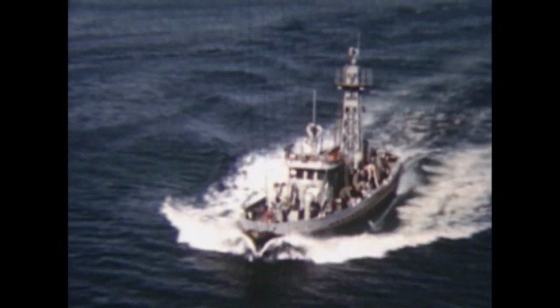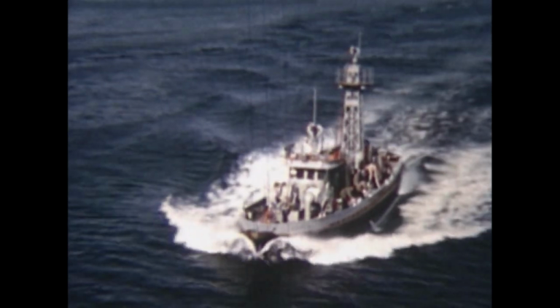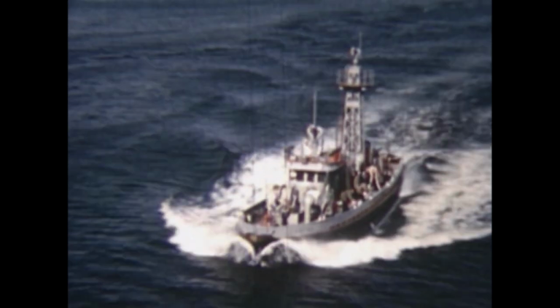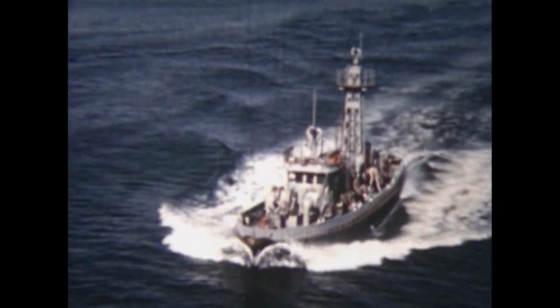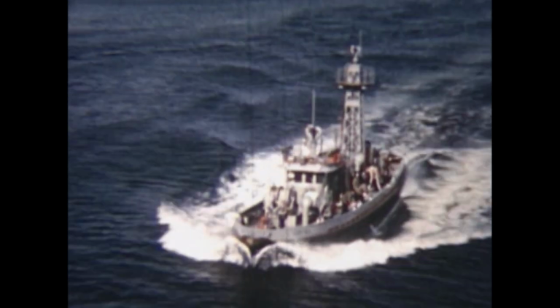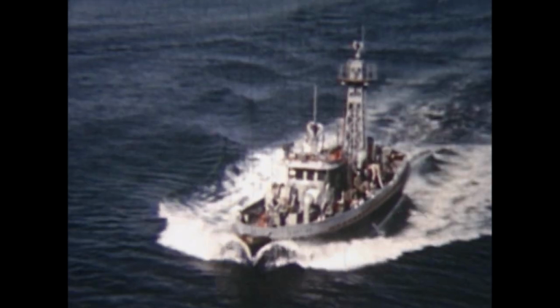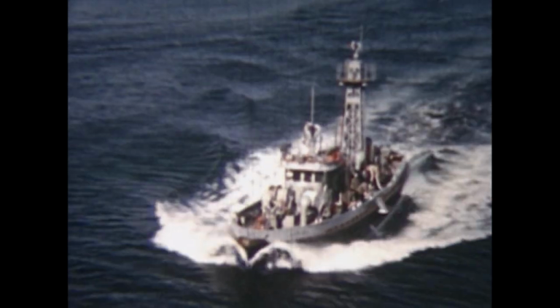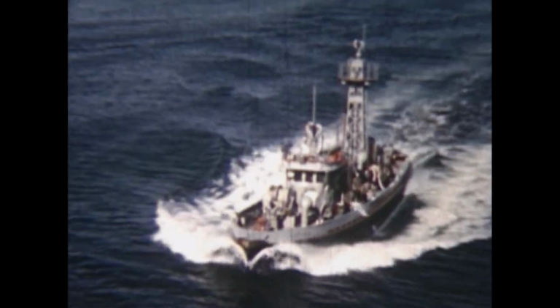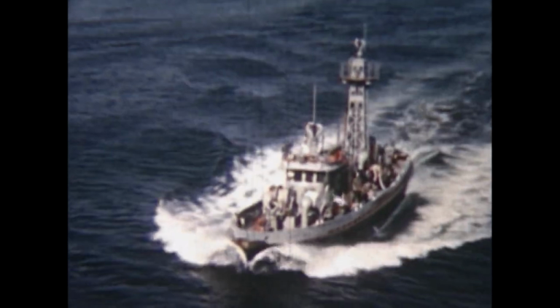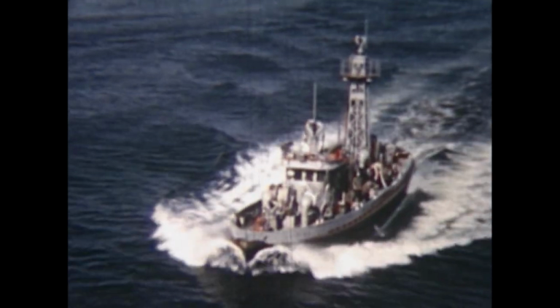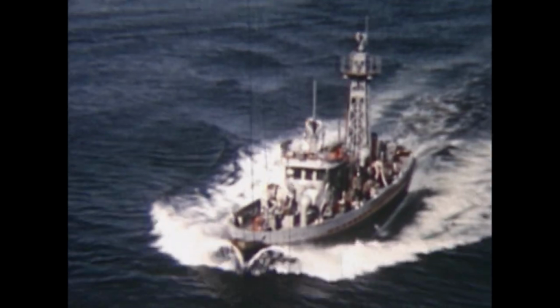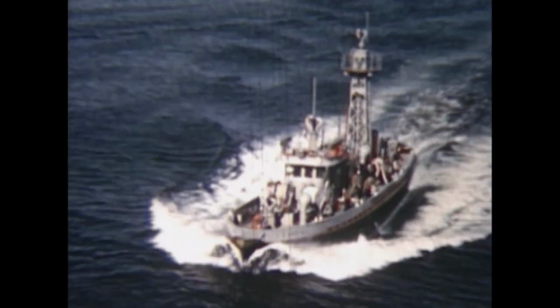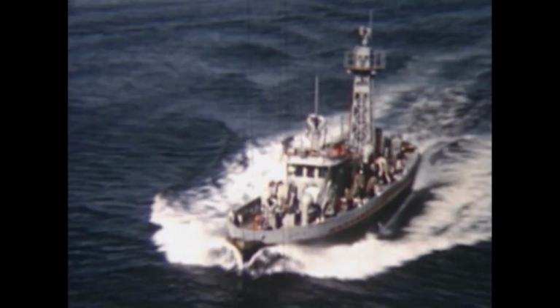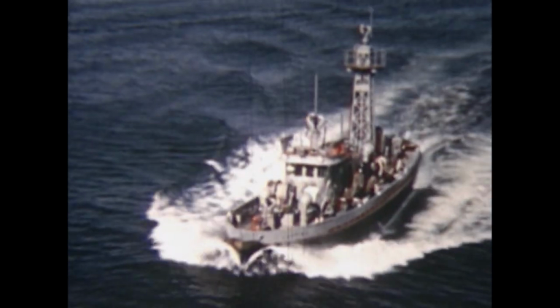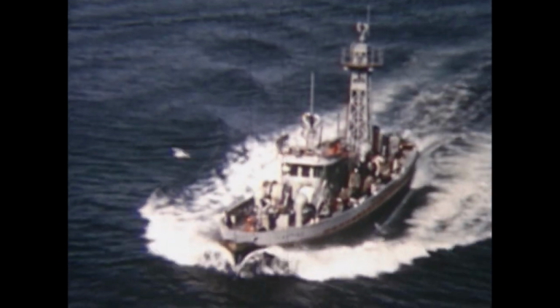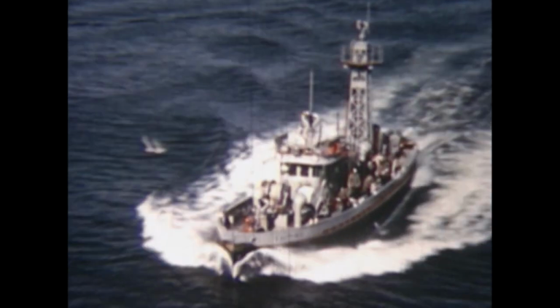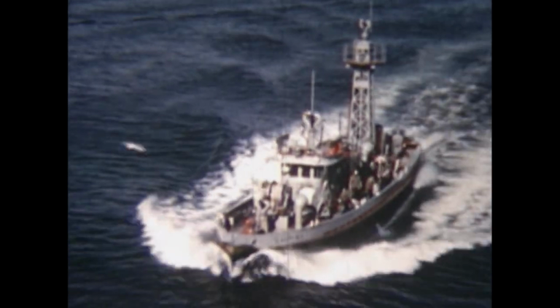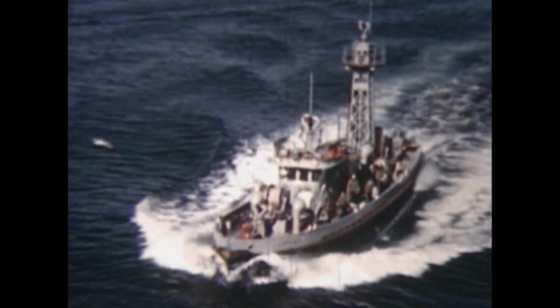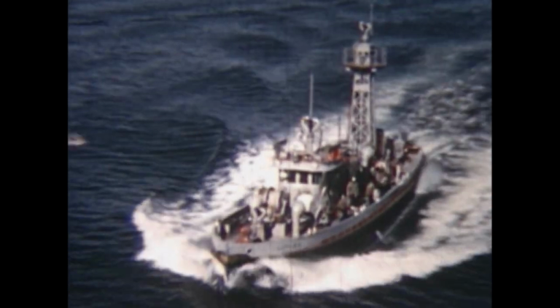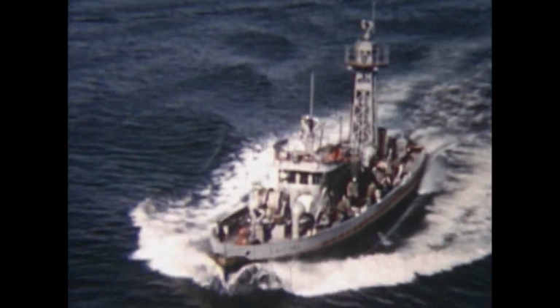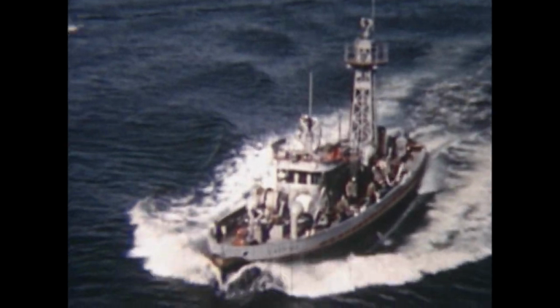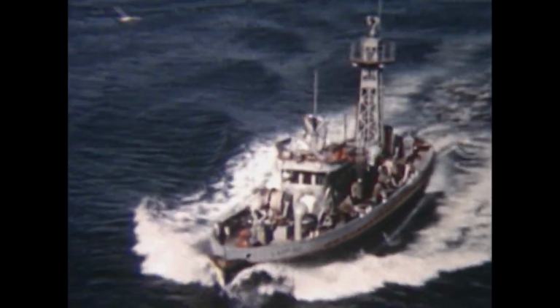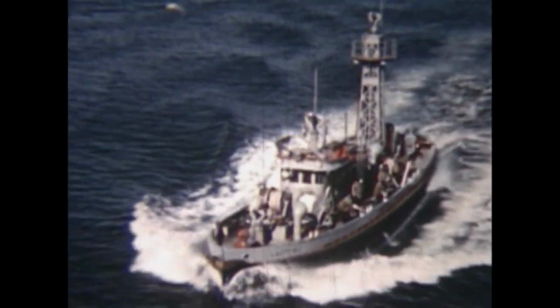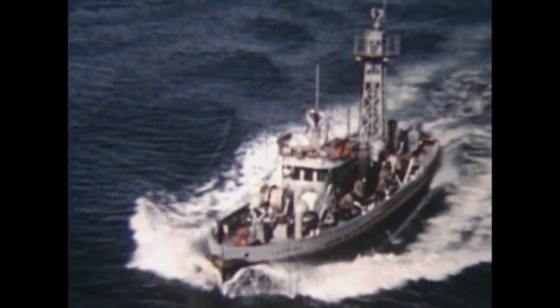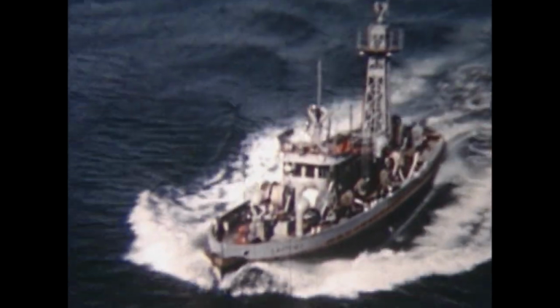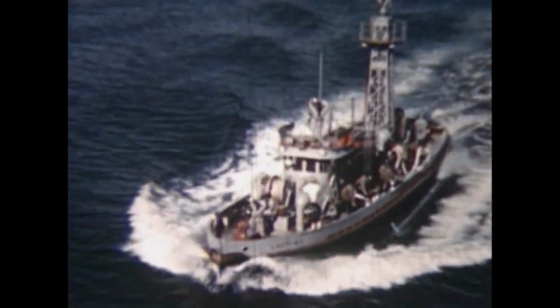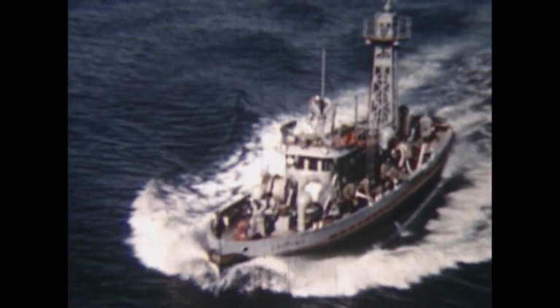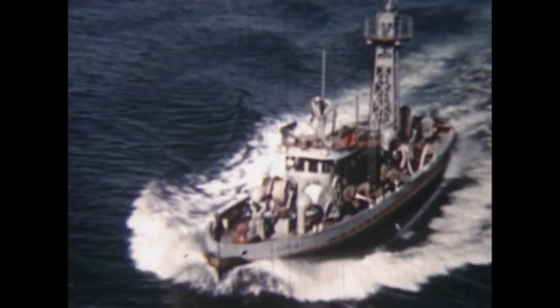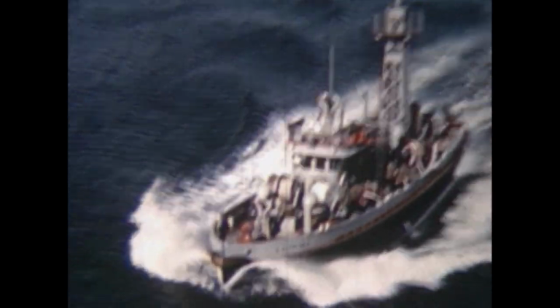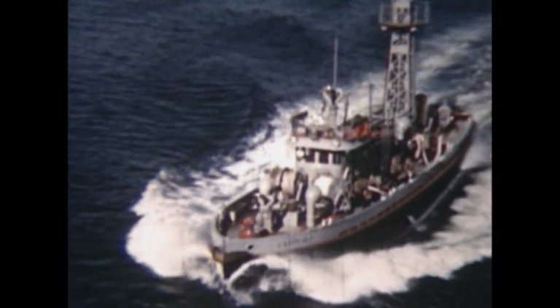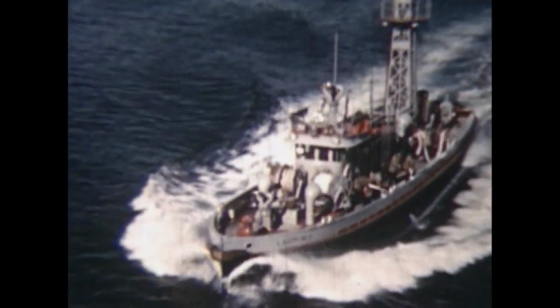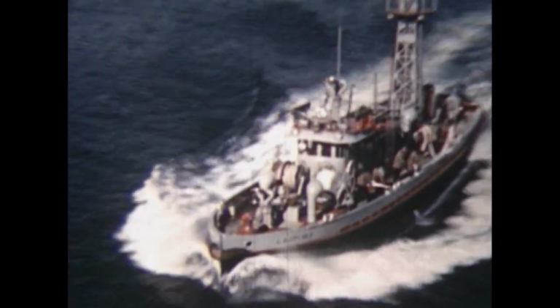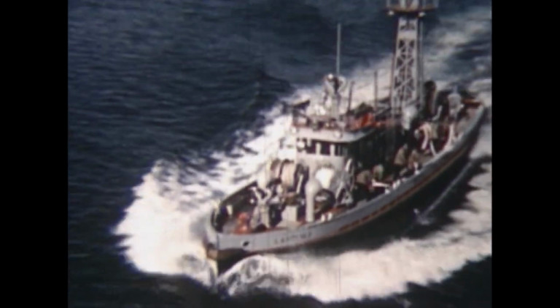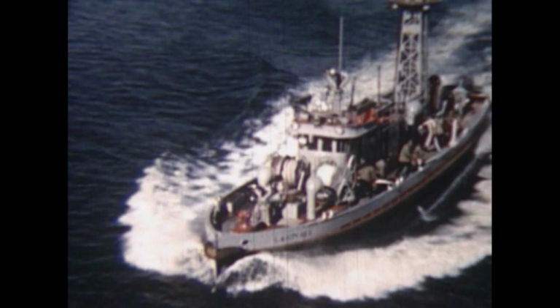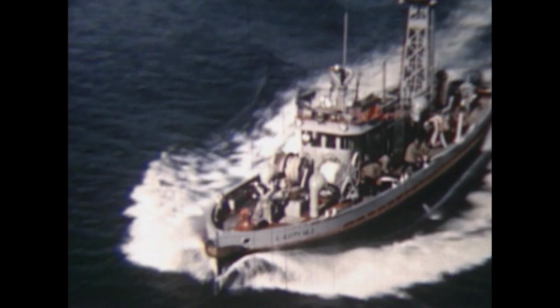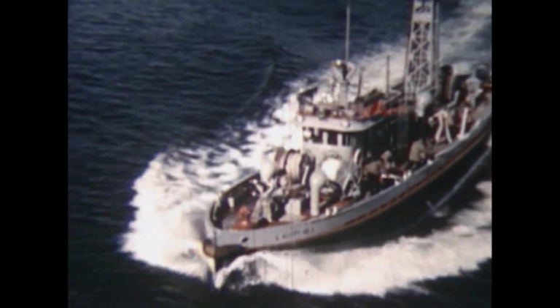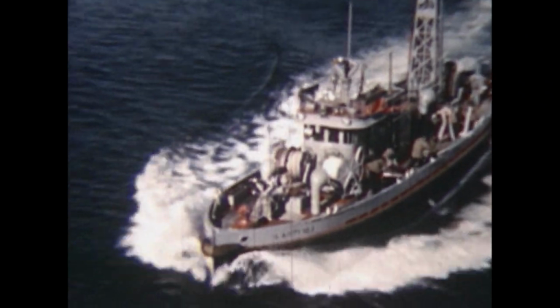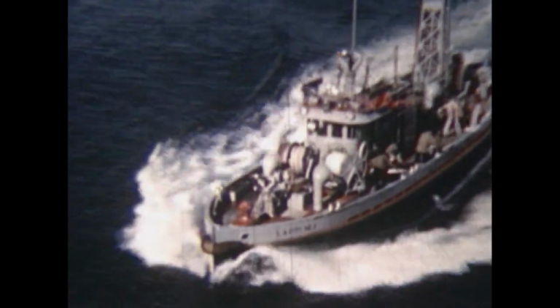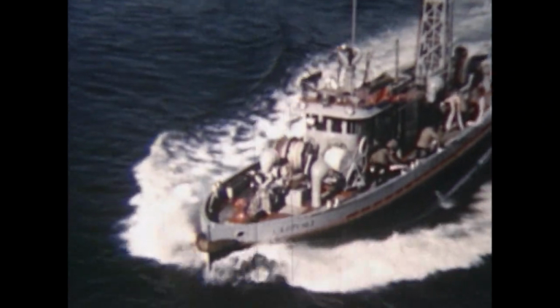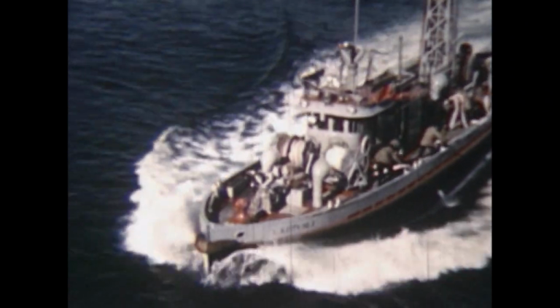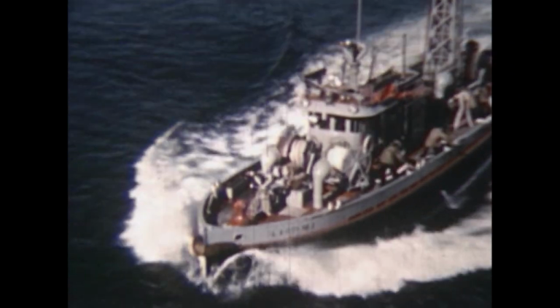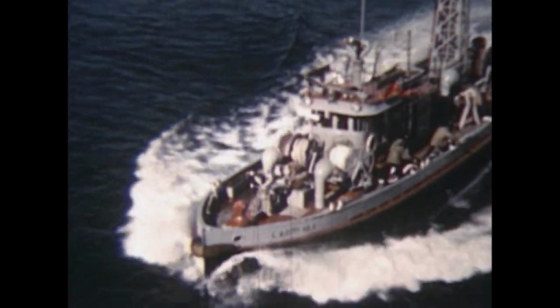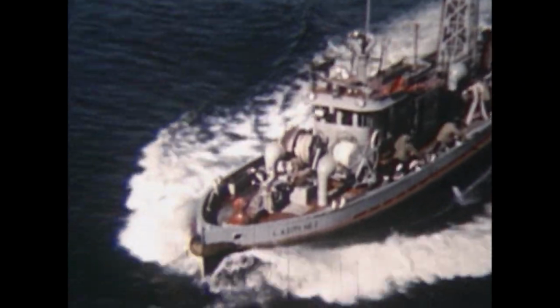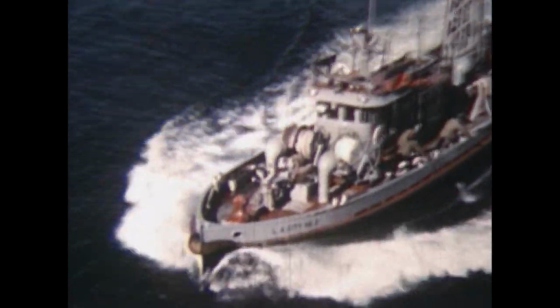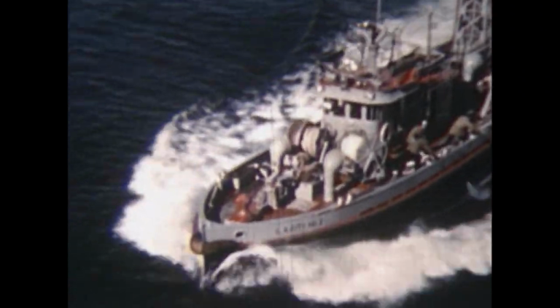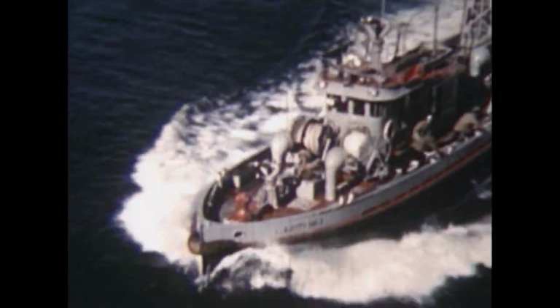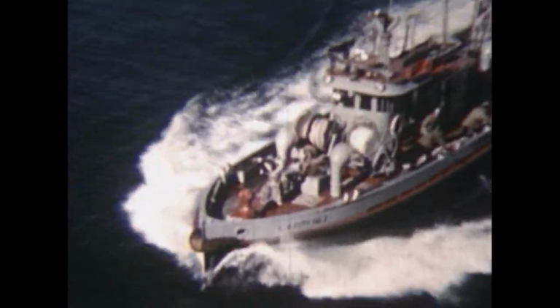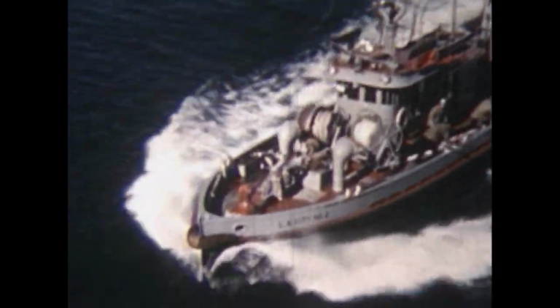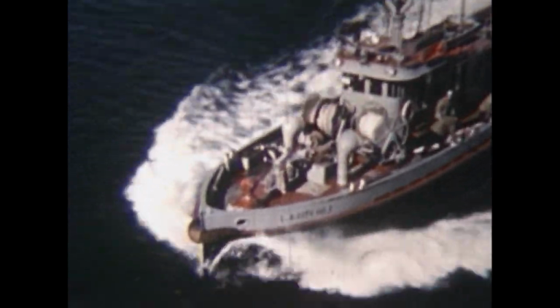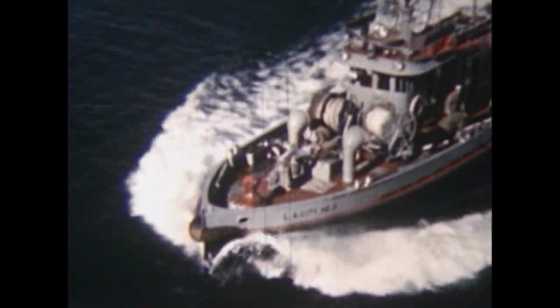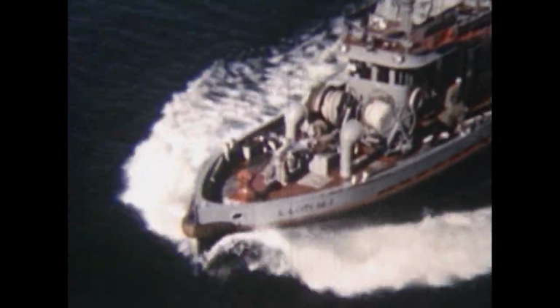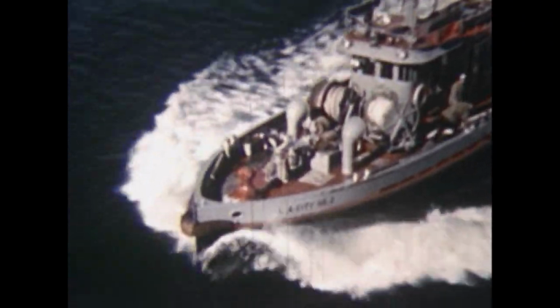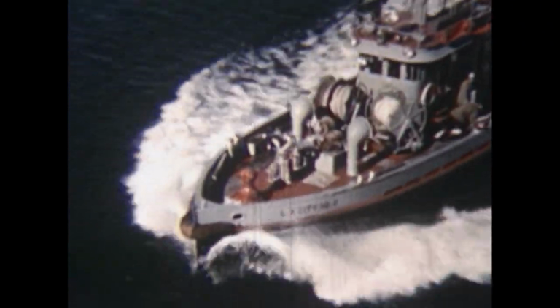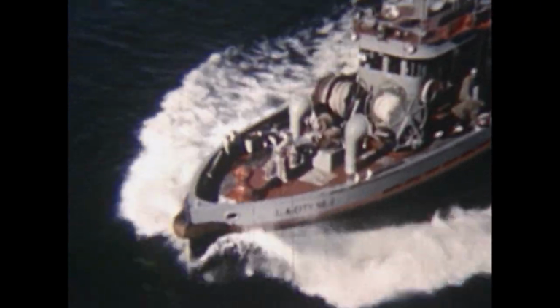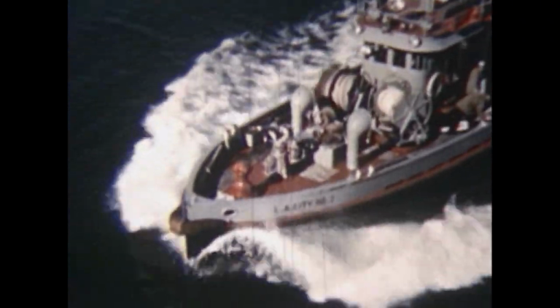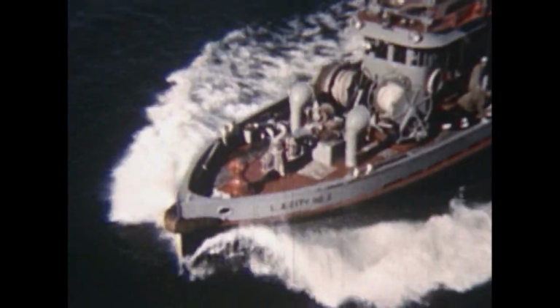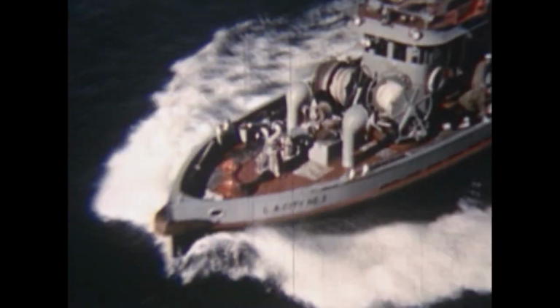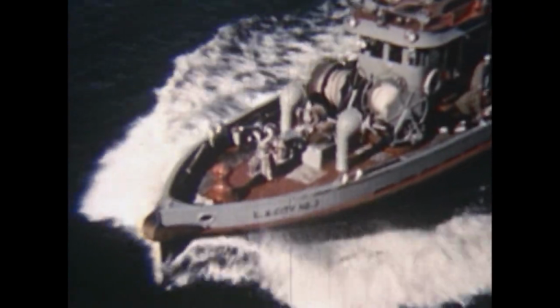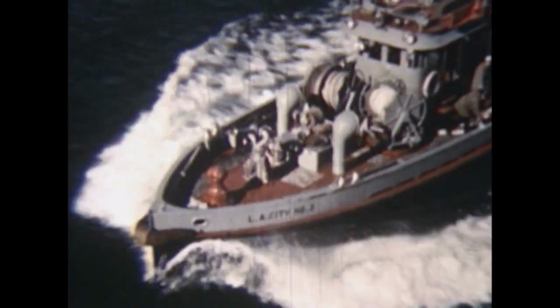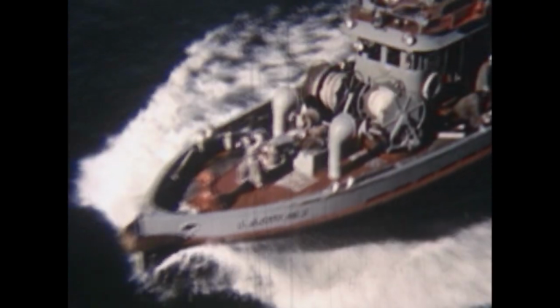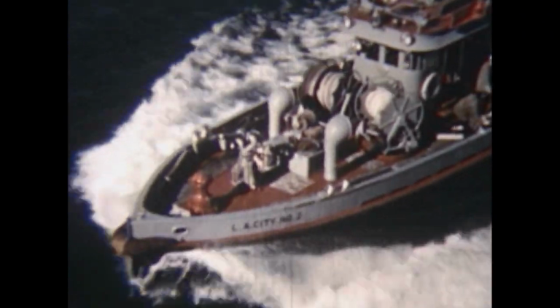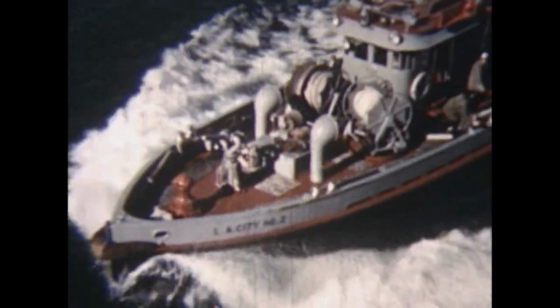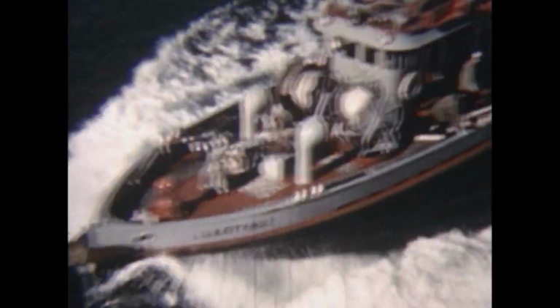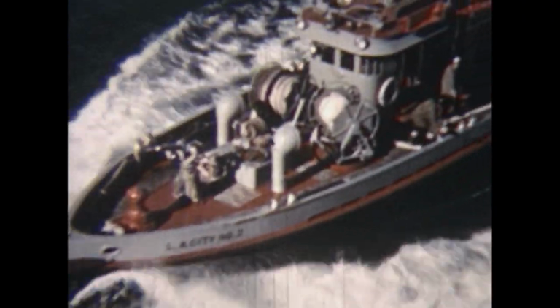Big Bertha, the largest of the guns, can discharge over 10,500 gallons per minute through a four-and-a-half-inch tip.